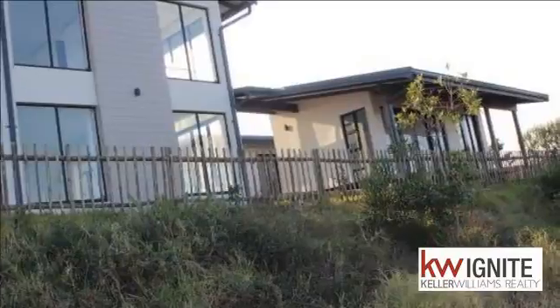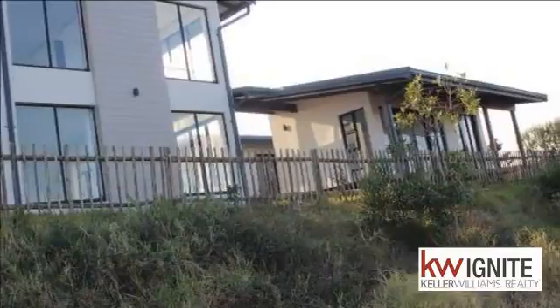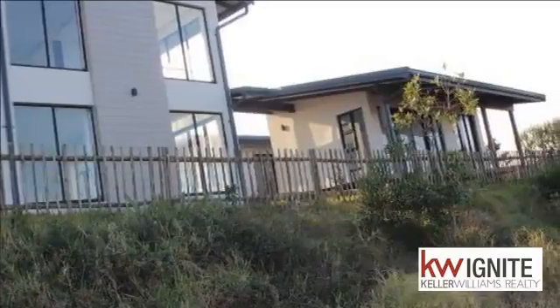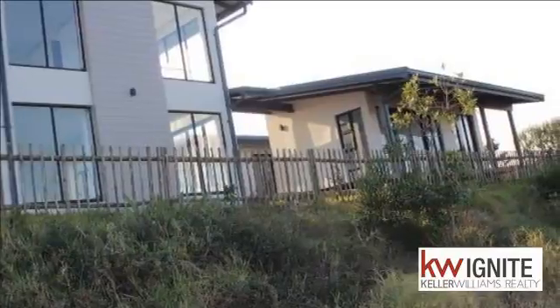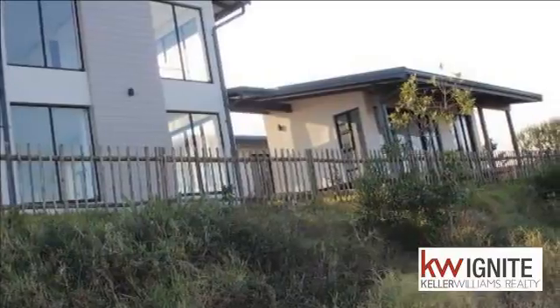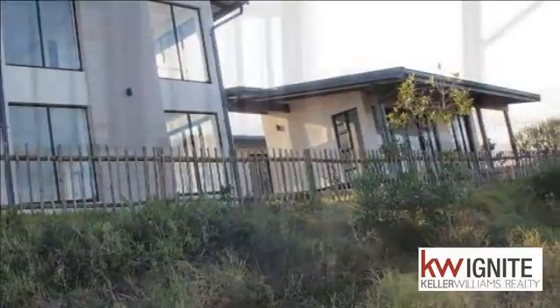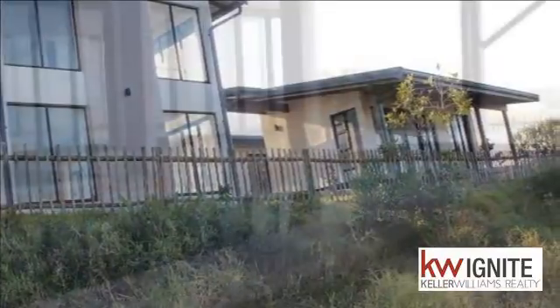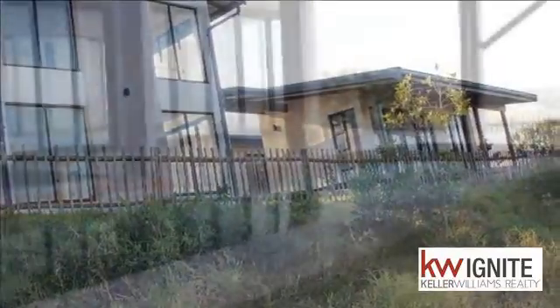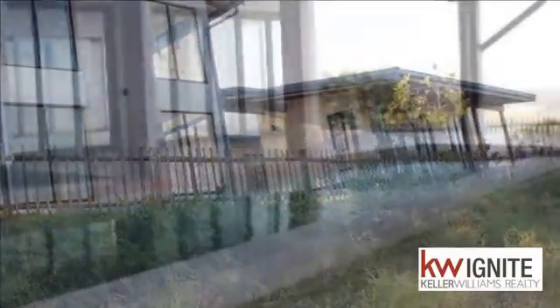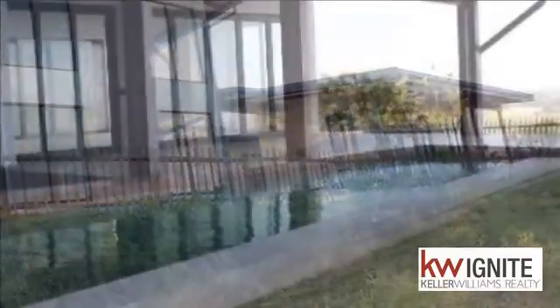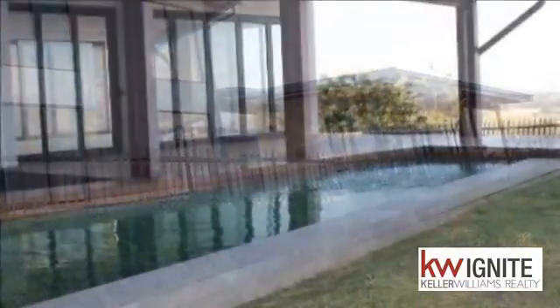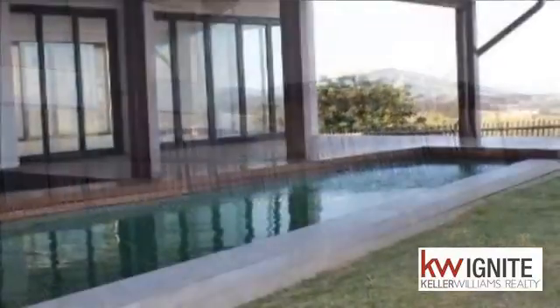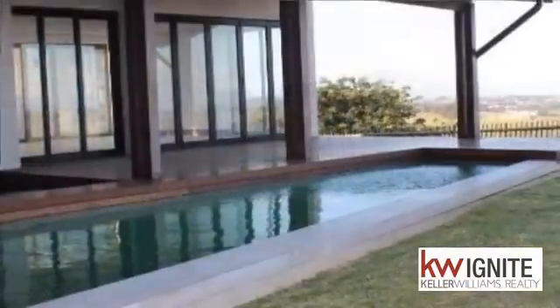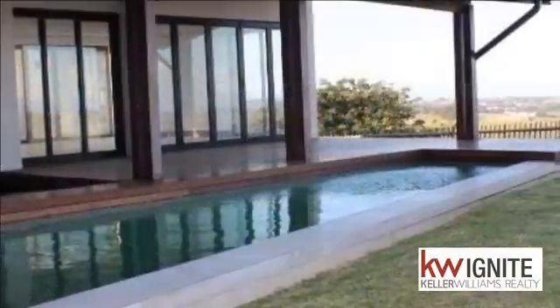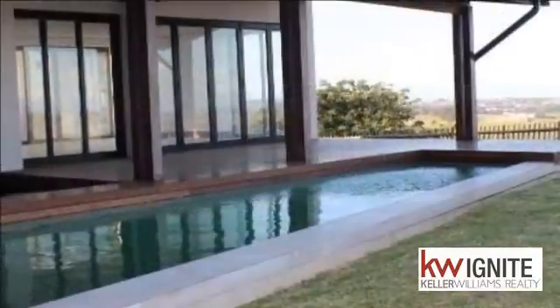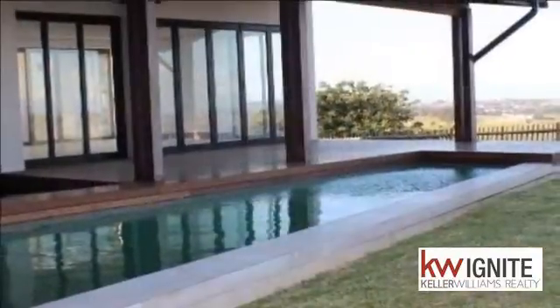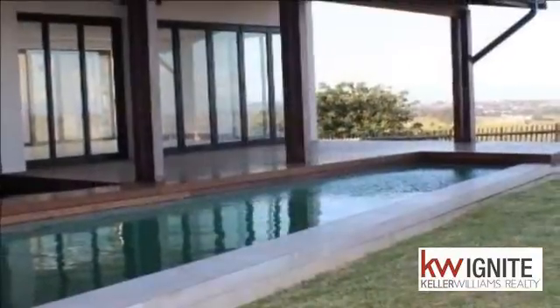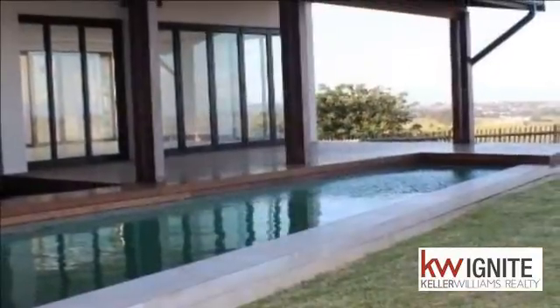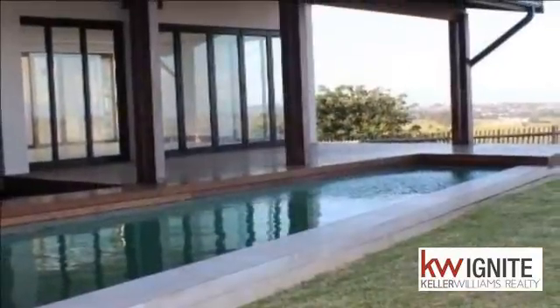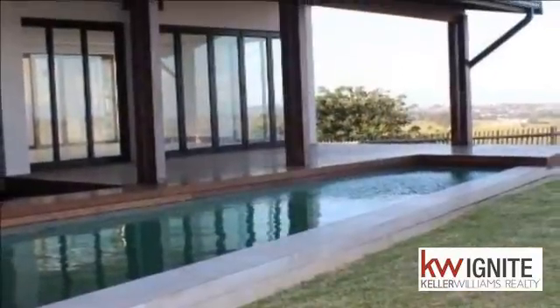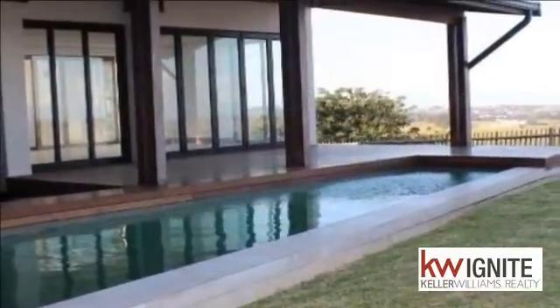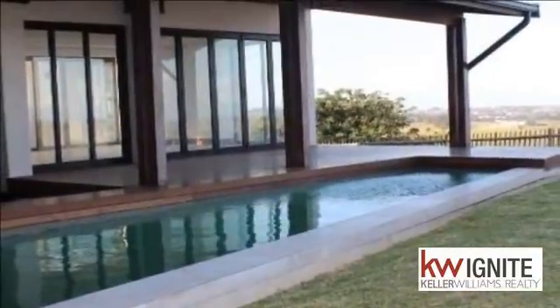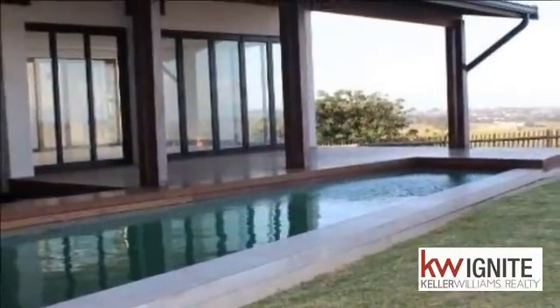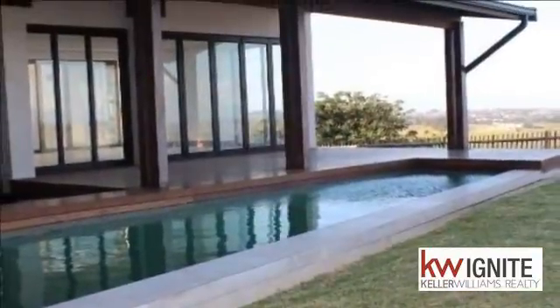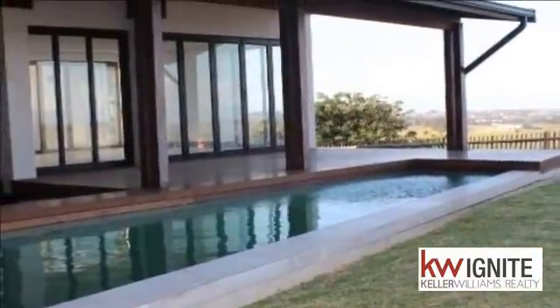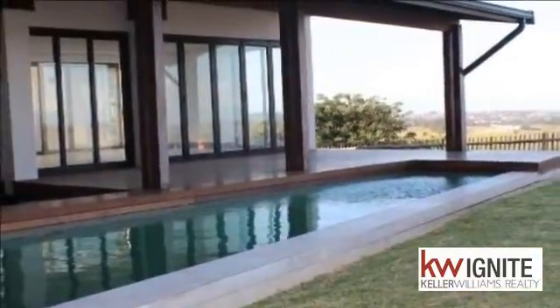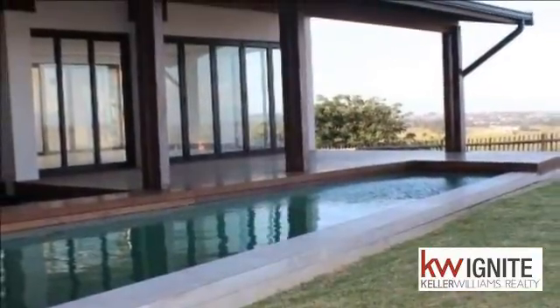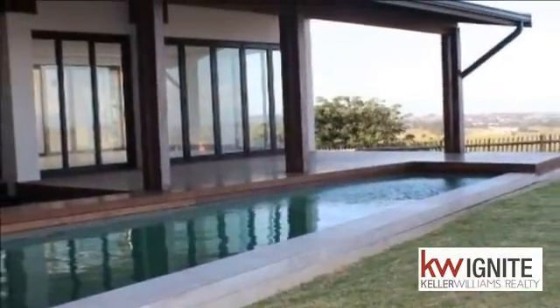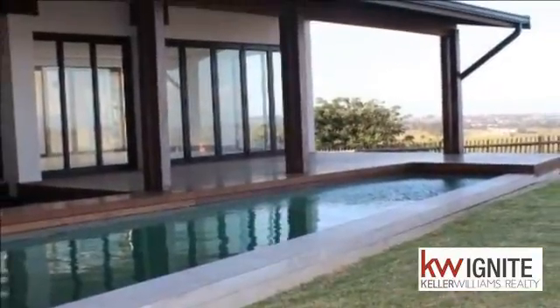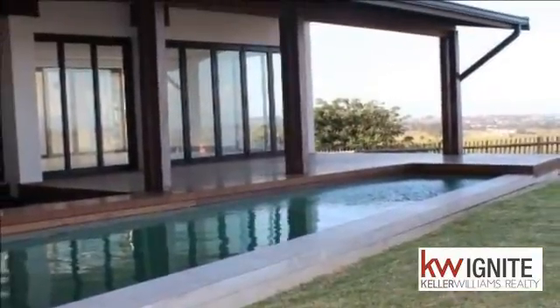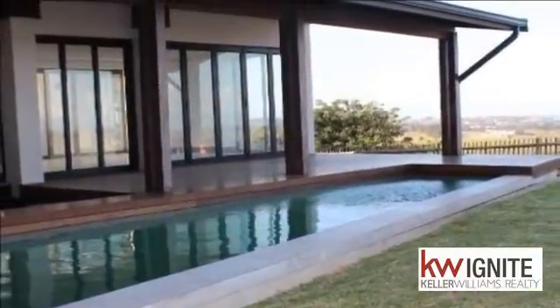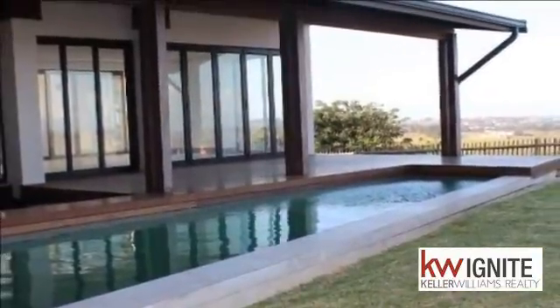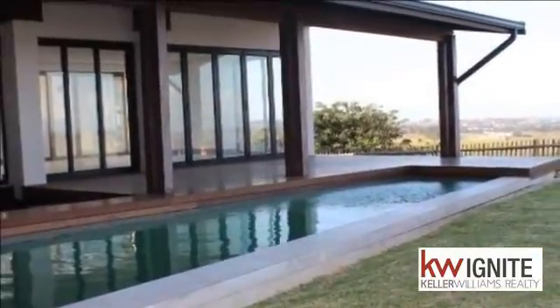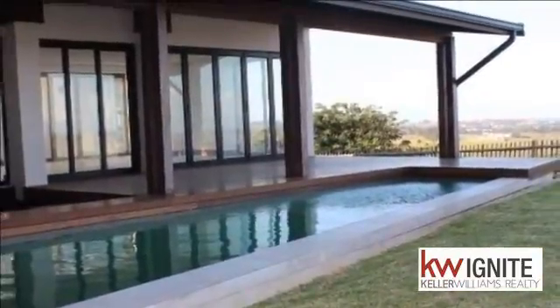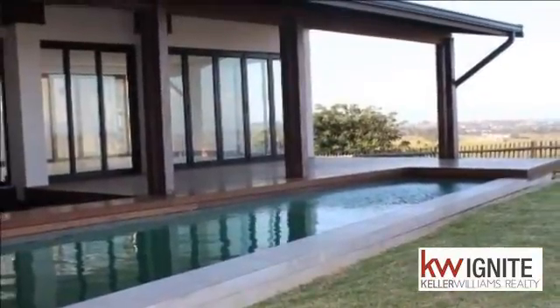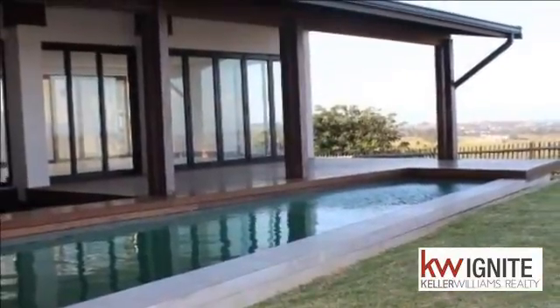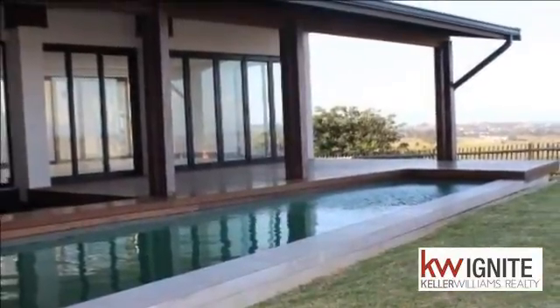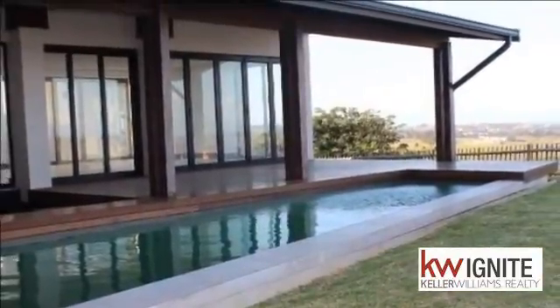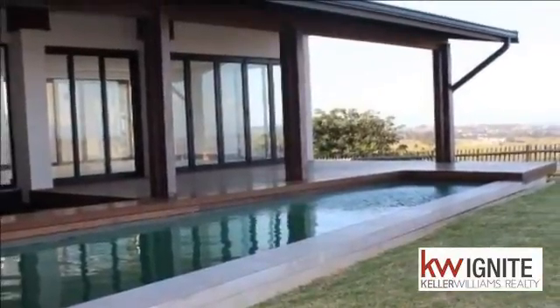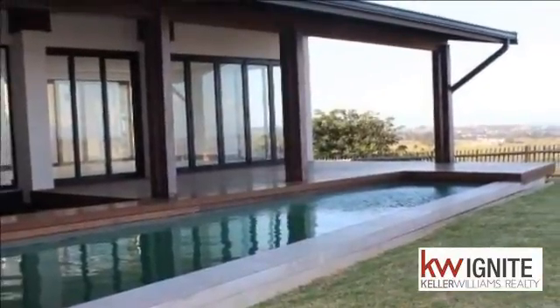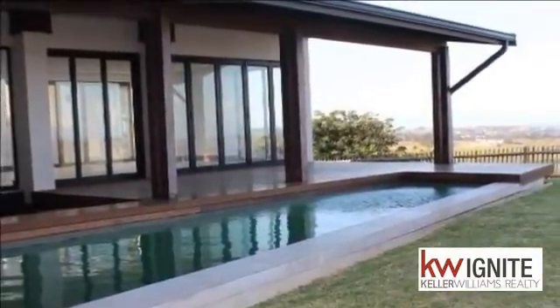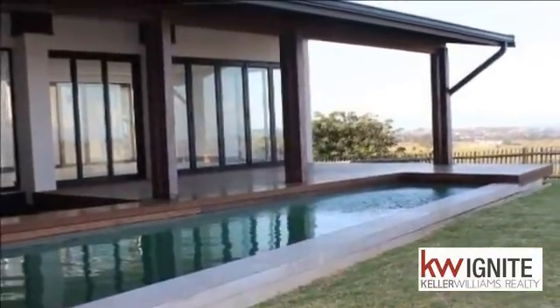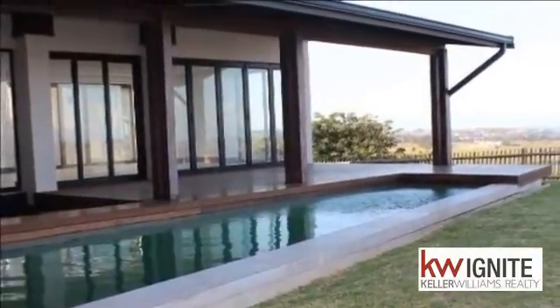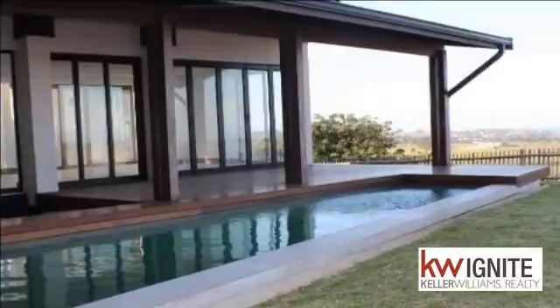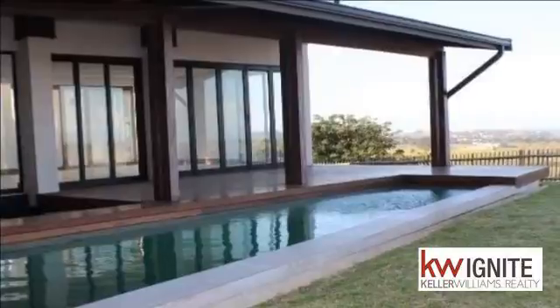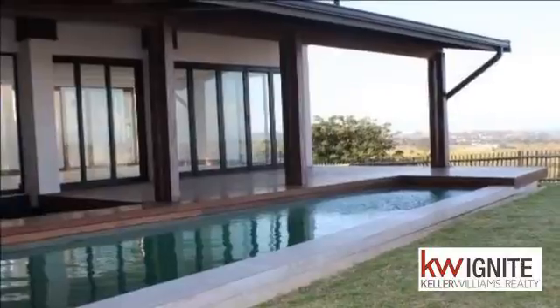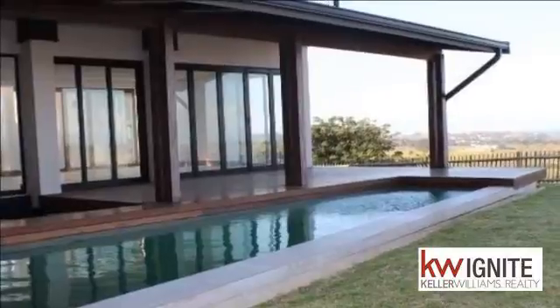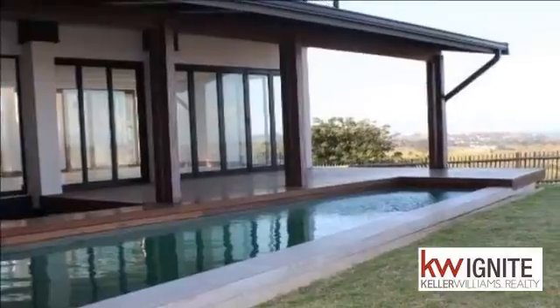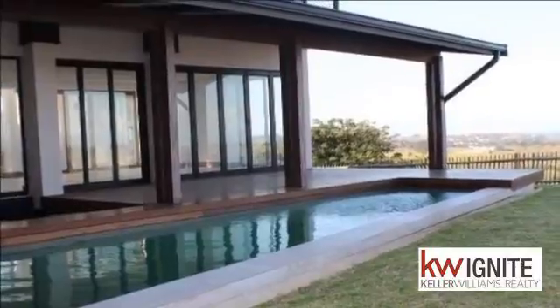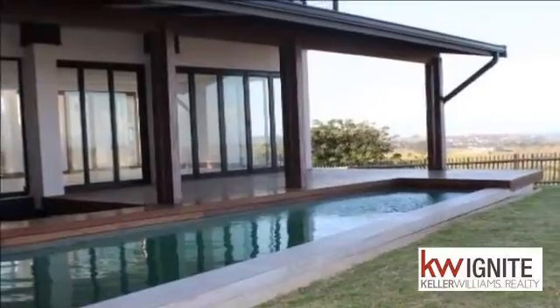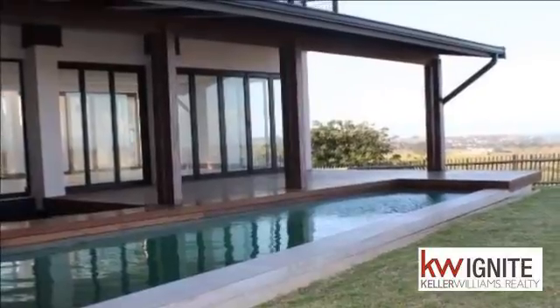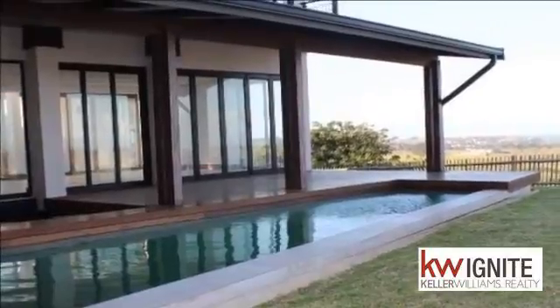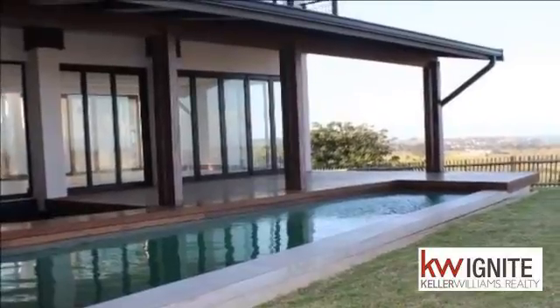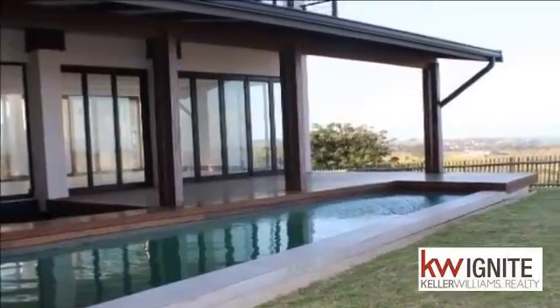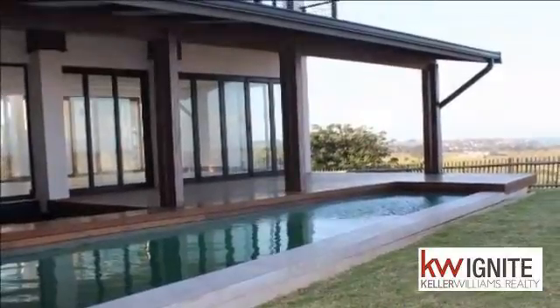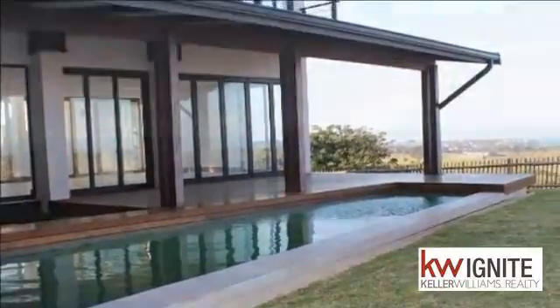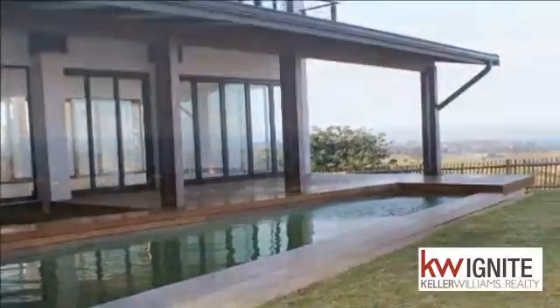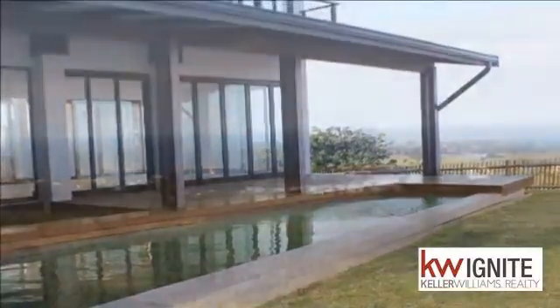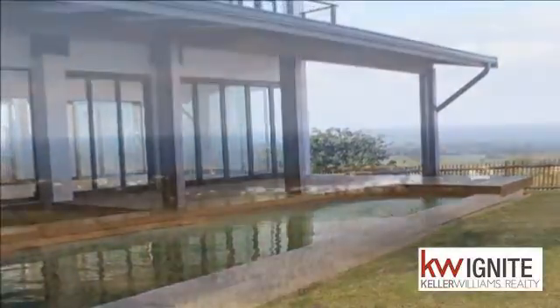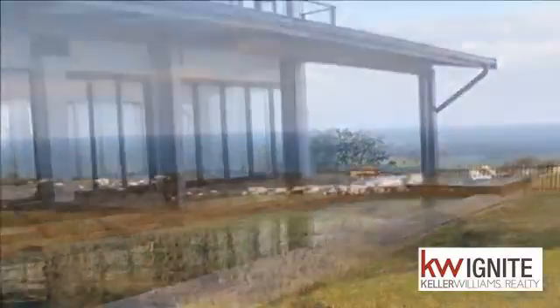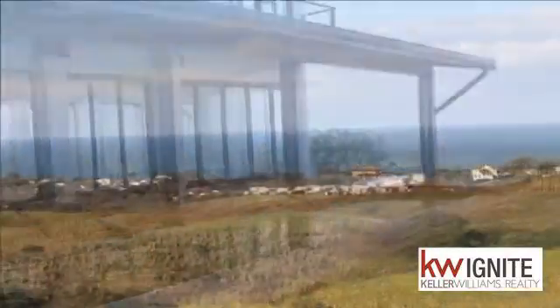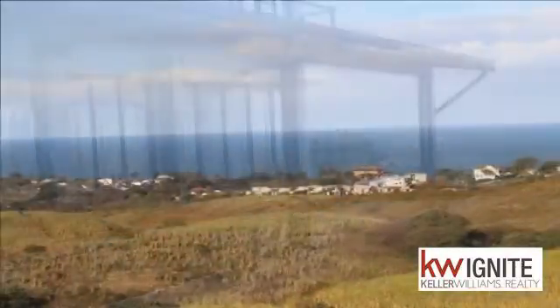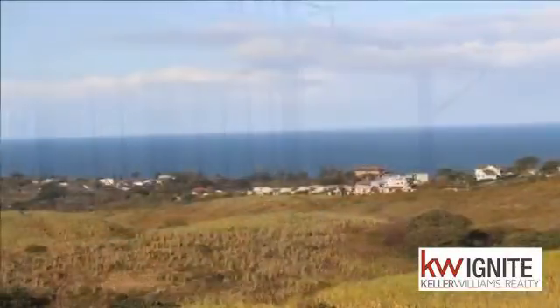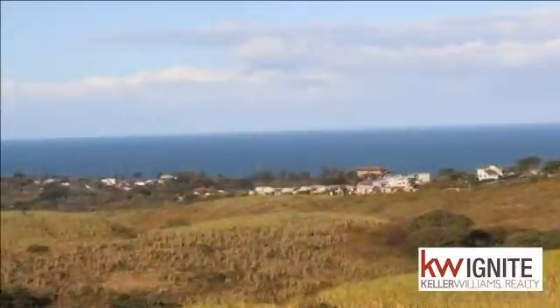Walk in through the glass front door into the entrance hall. To the left you will find a study with two workstations and ample storage.